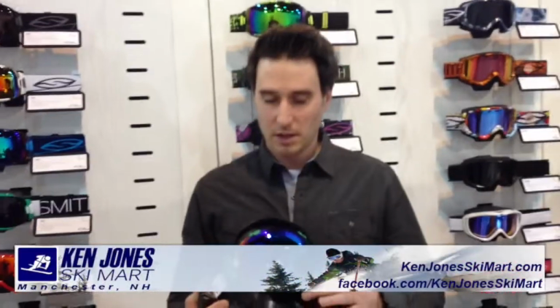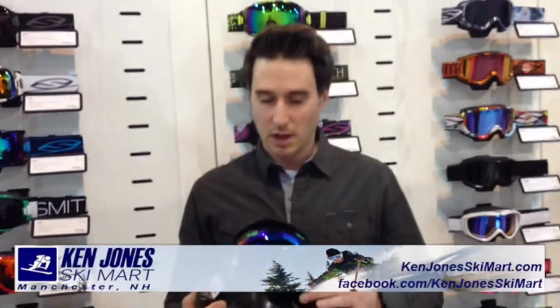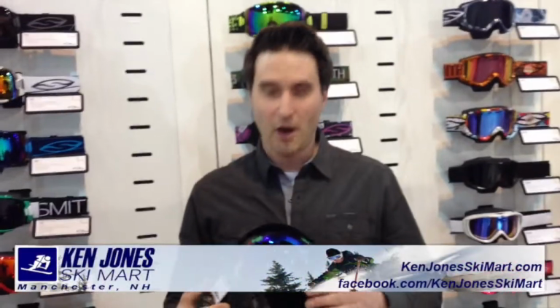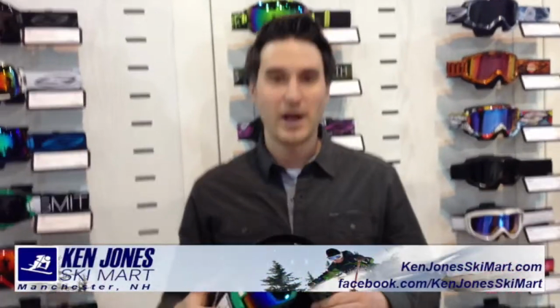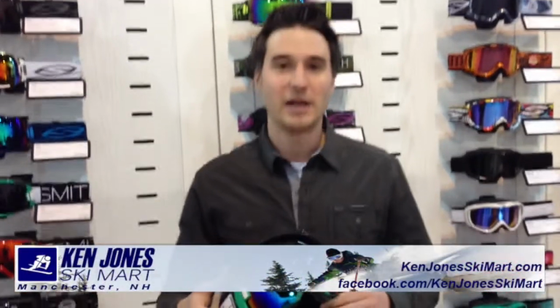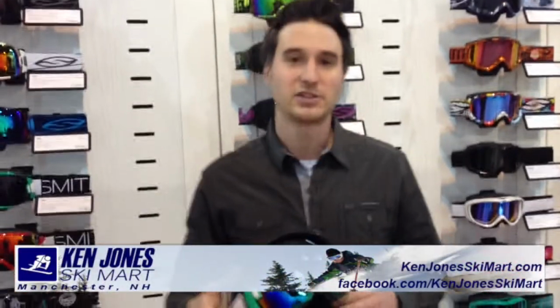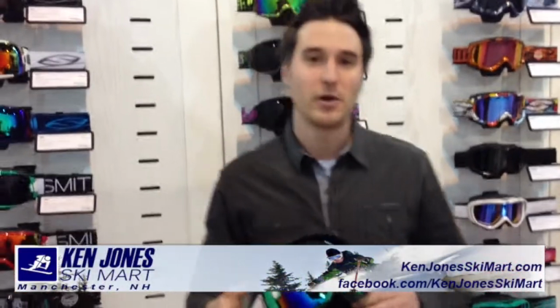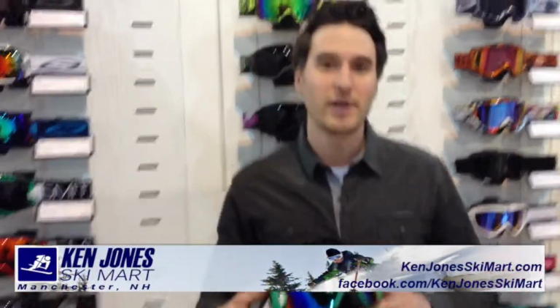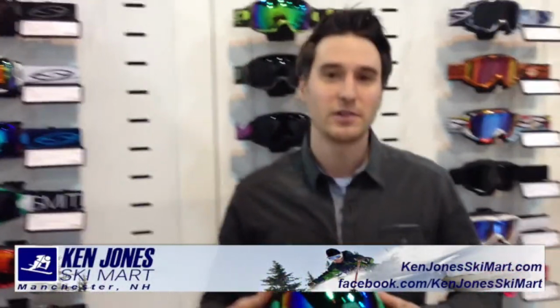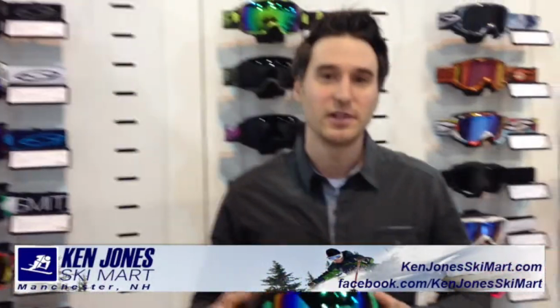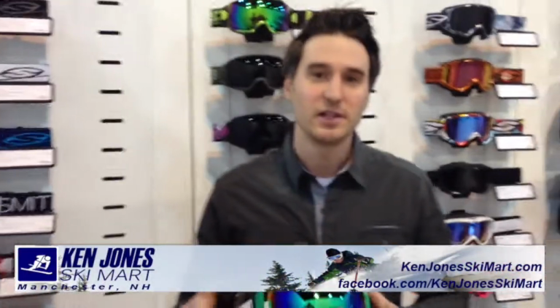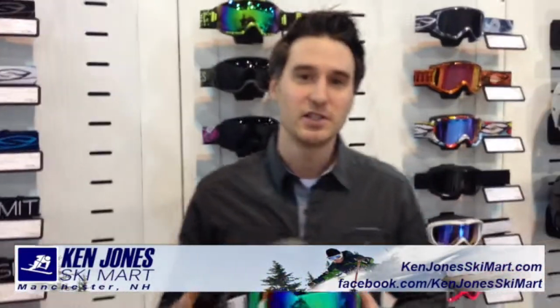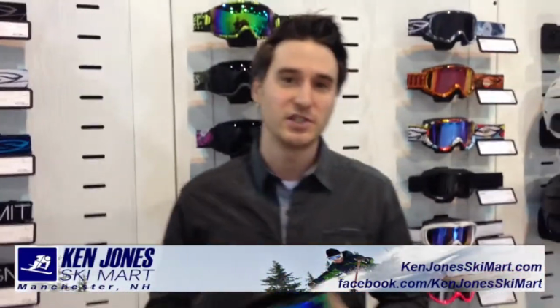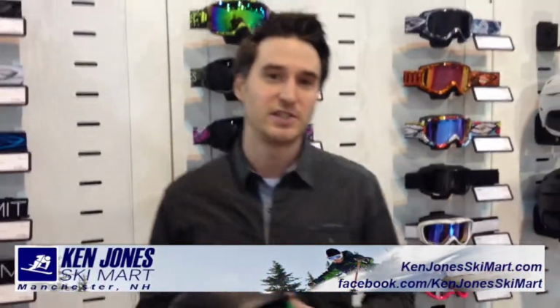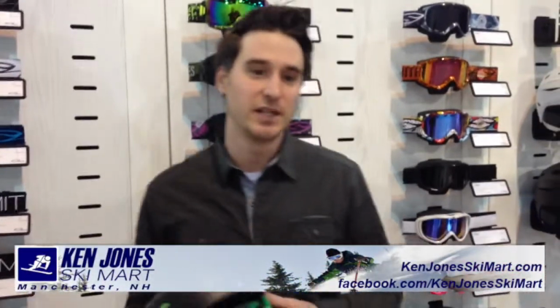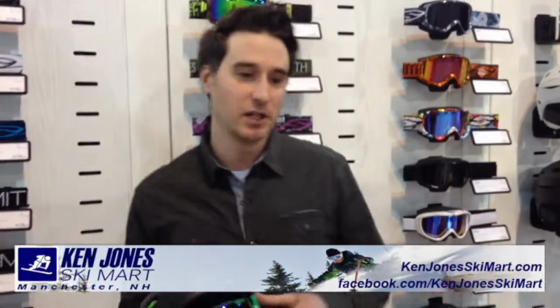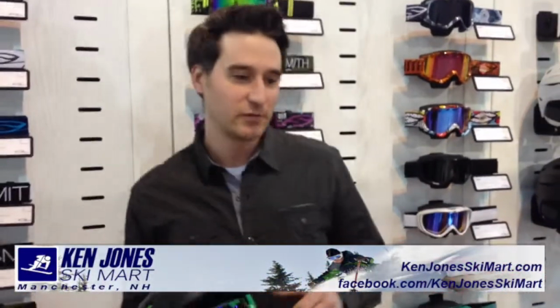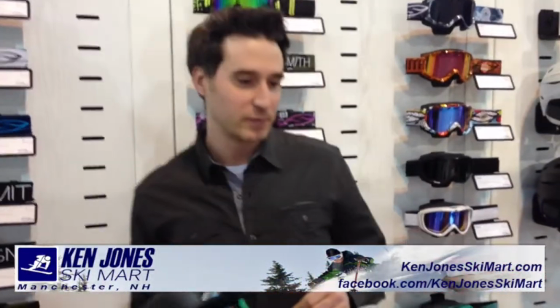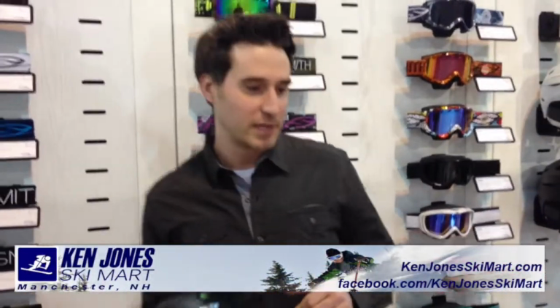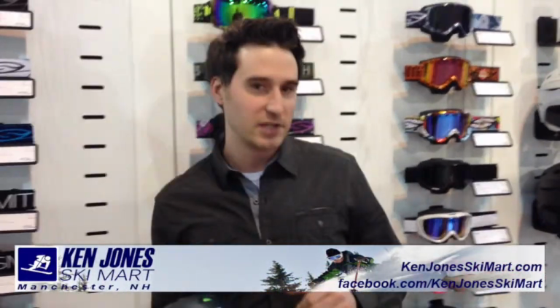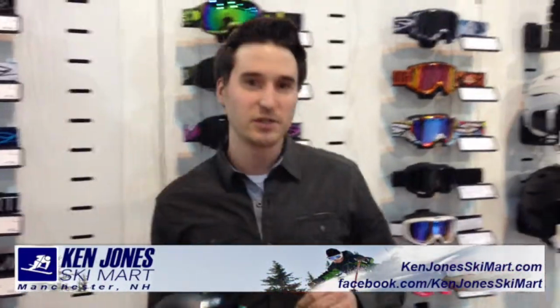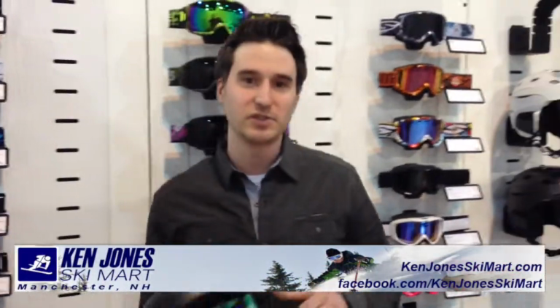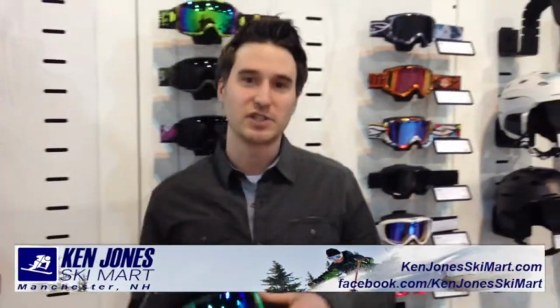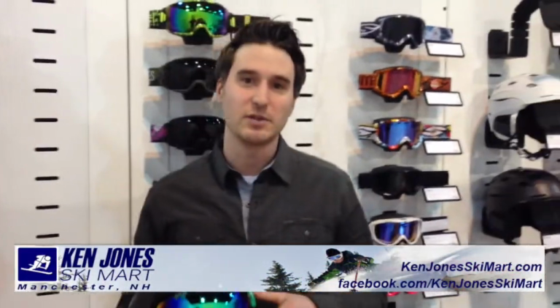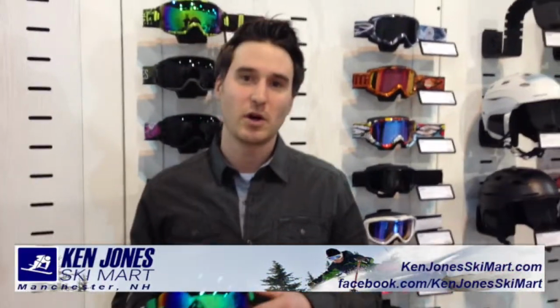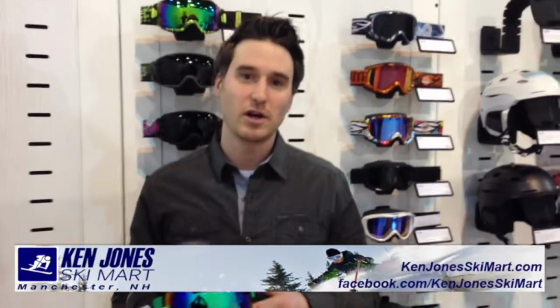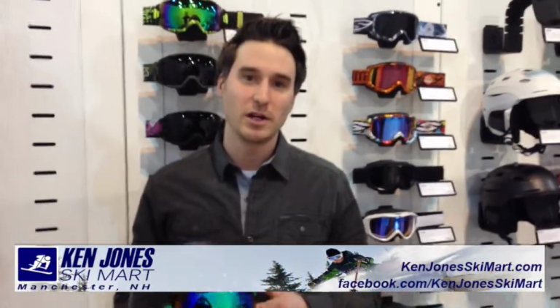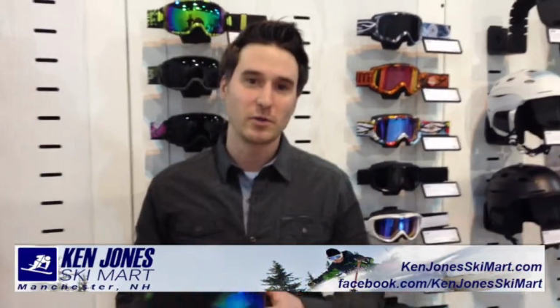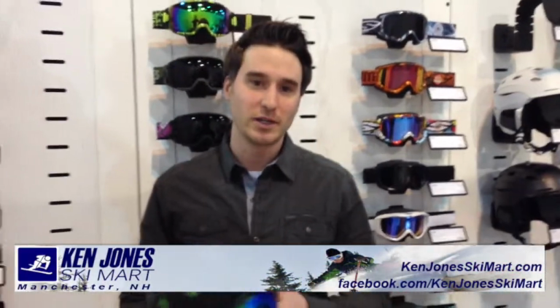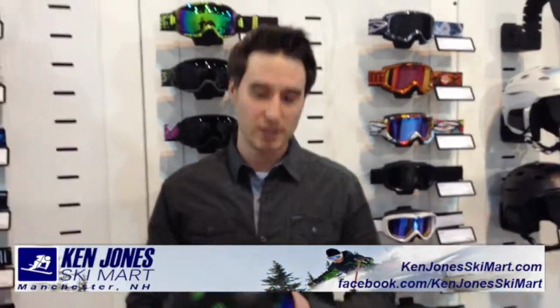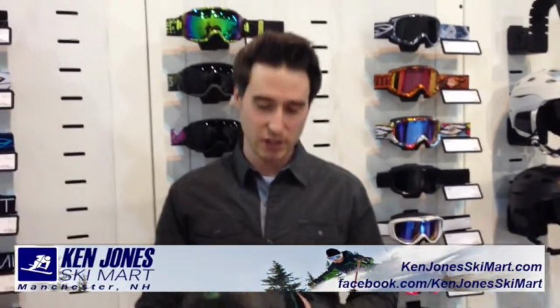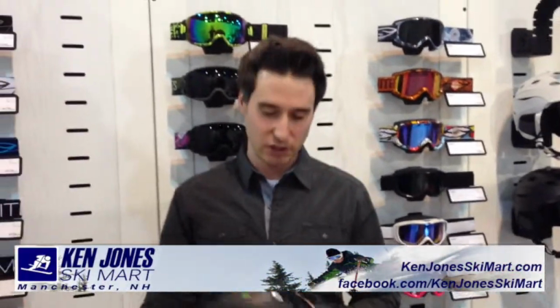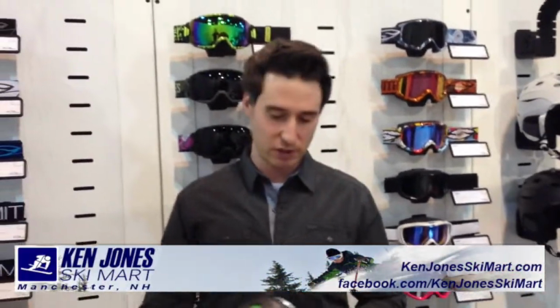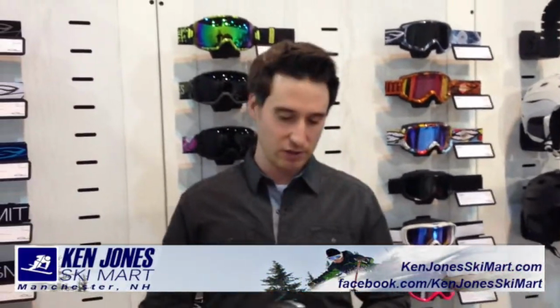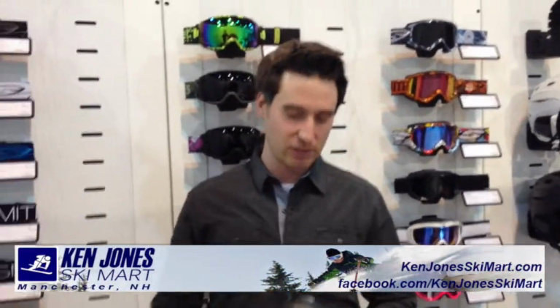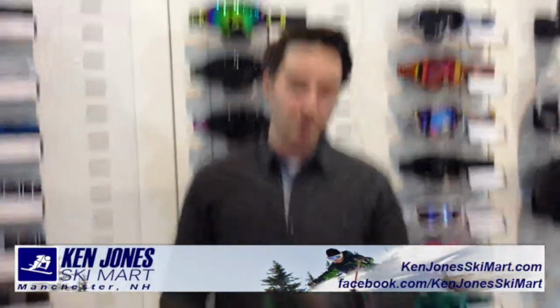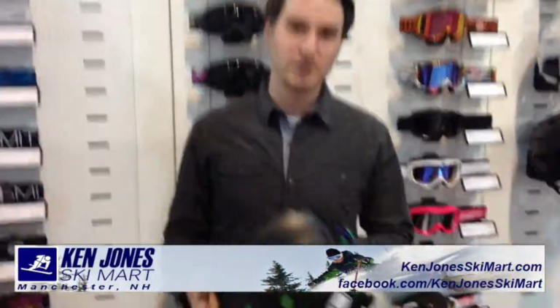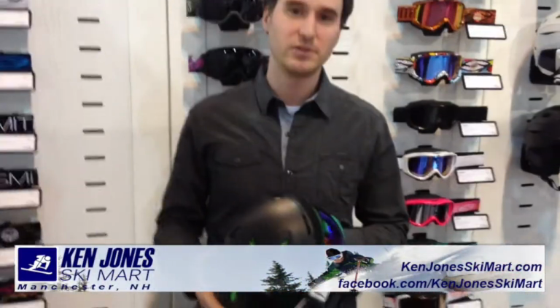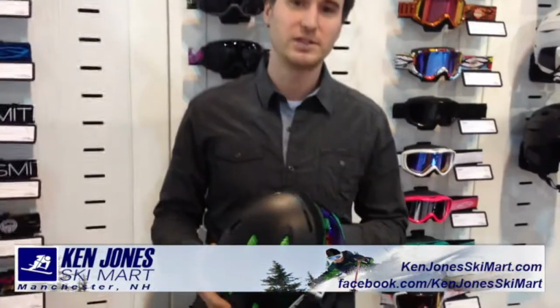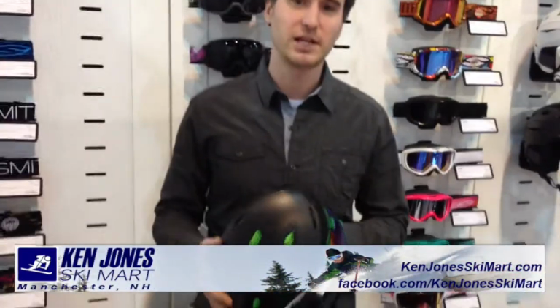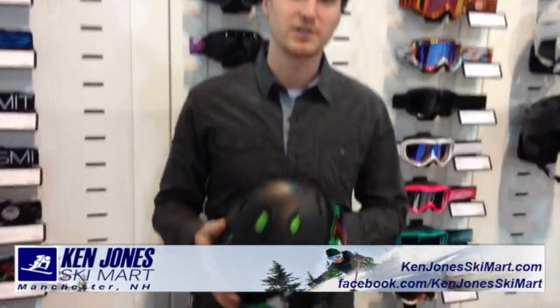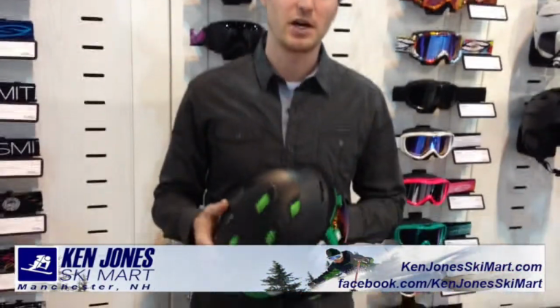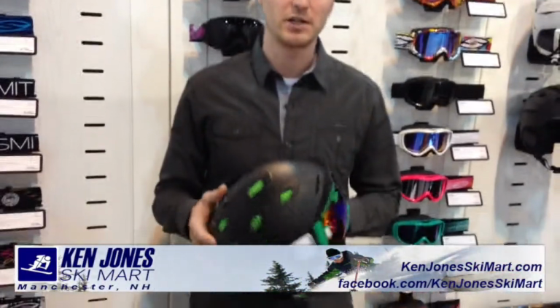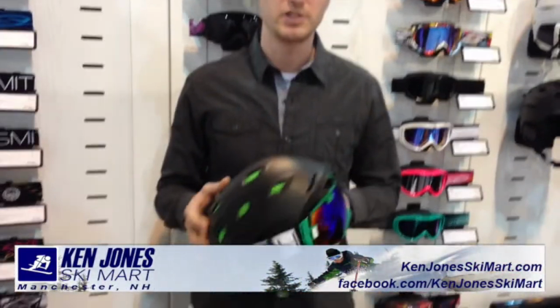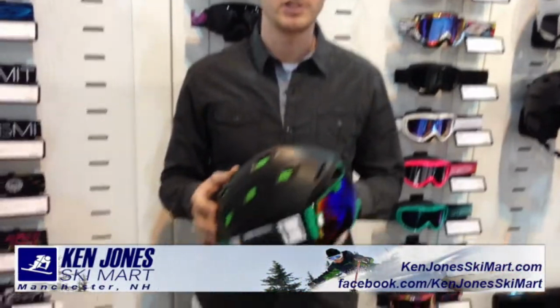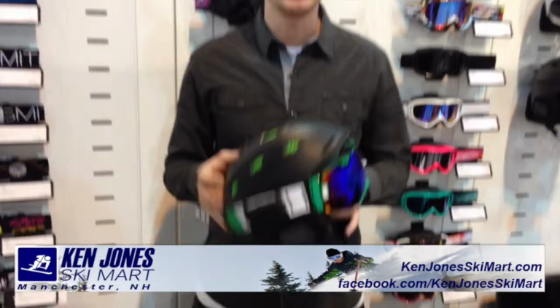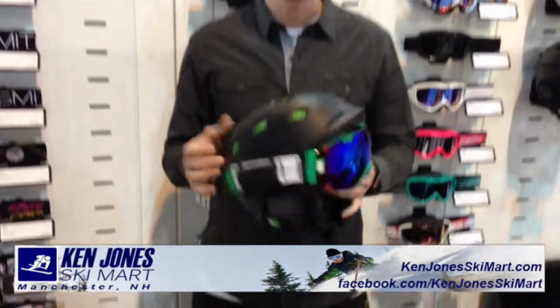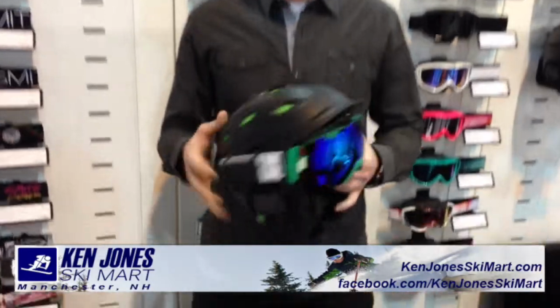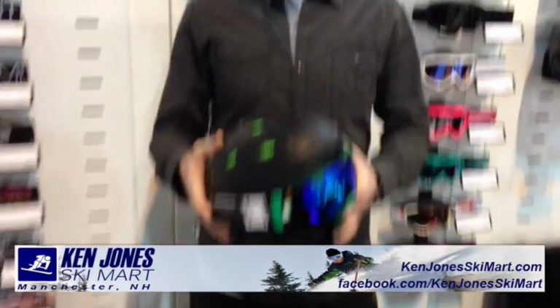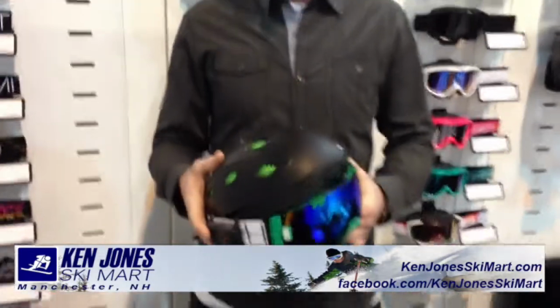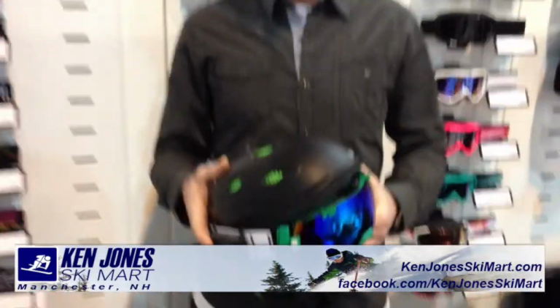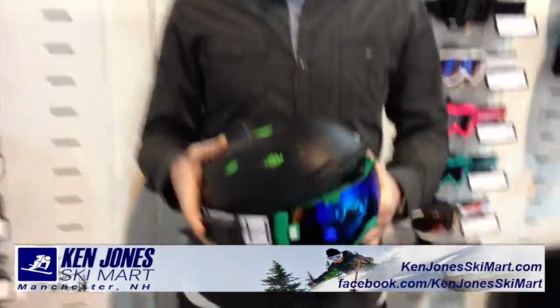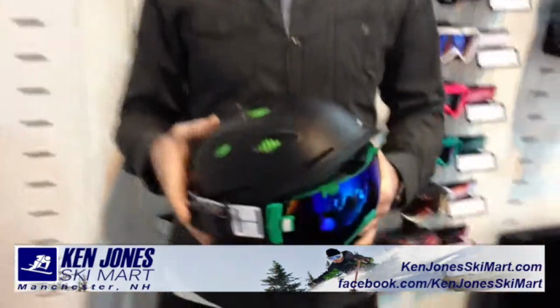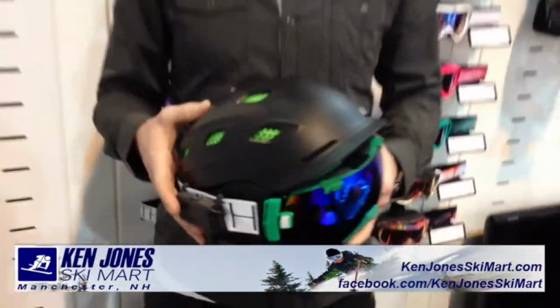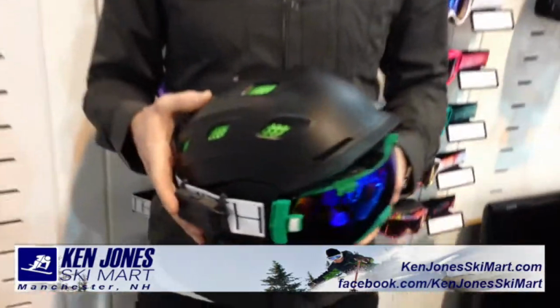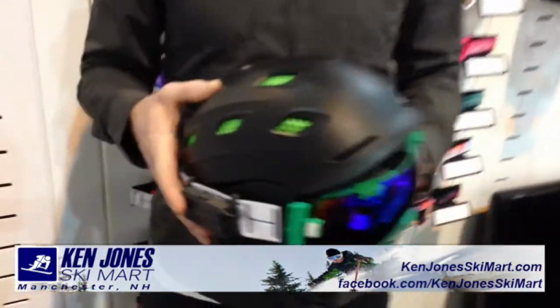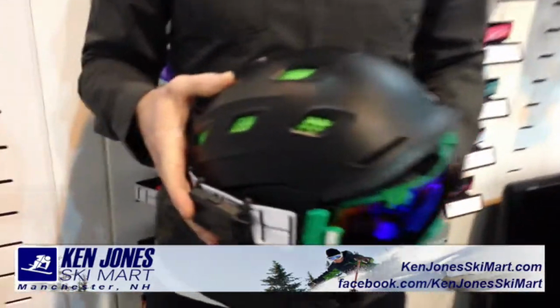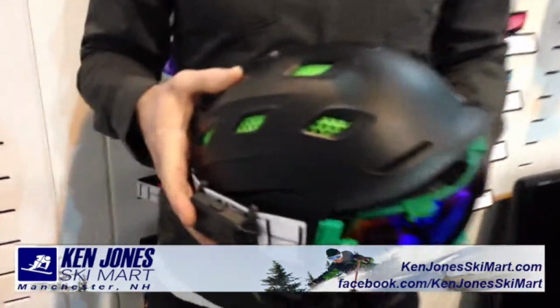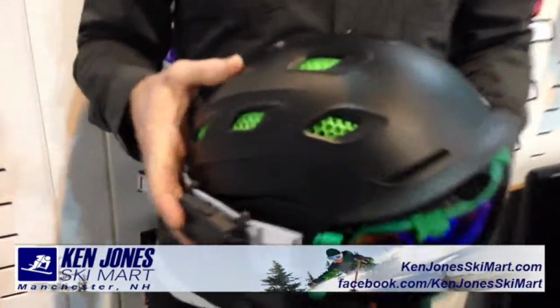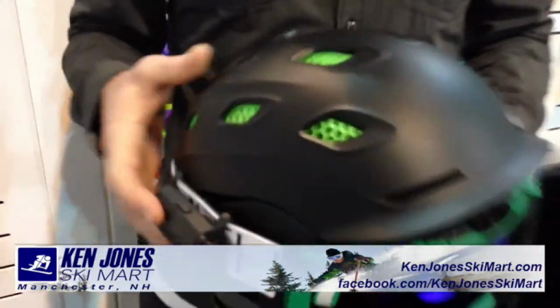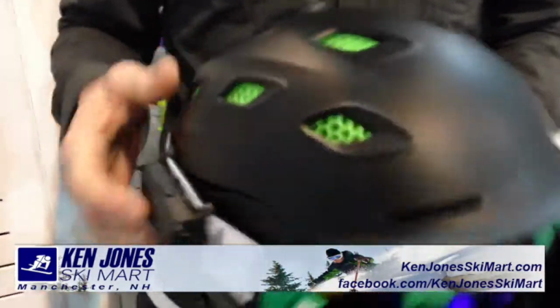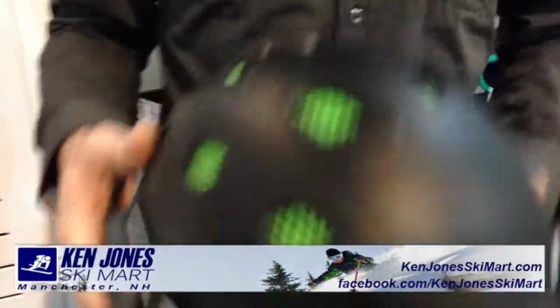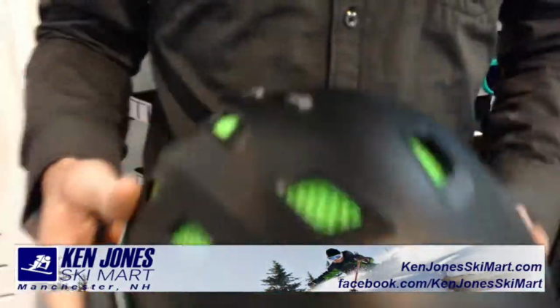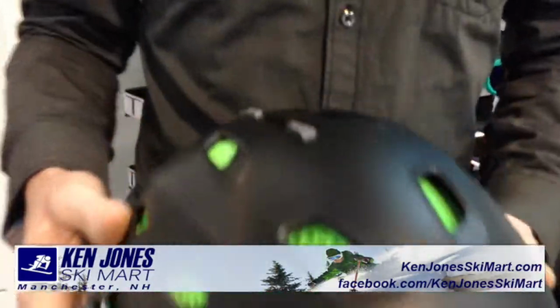Alright, how's it going out there? This is Dylan from Ken Jones Ski Mart and we're here to show you some of the new technology on the new Smith Helmets this year.